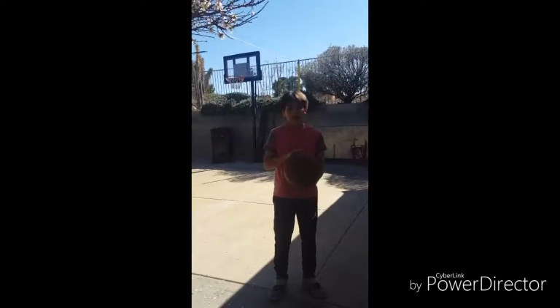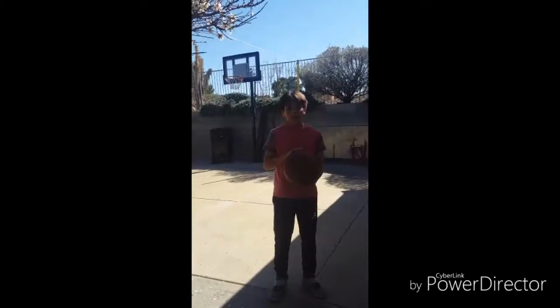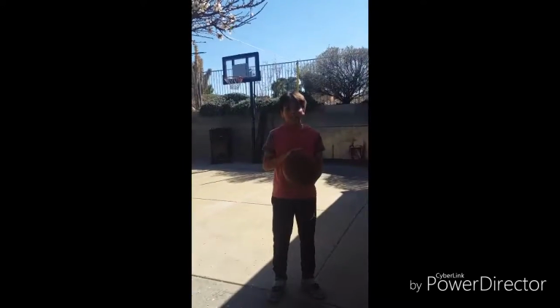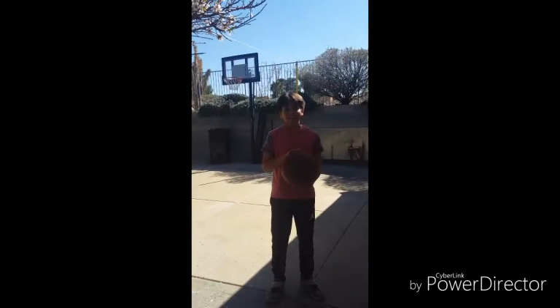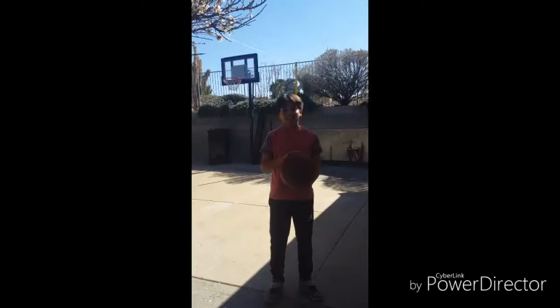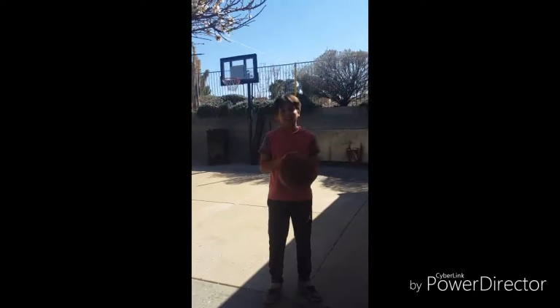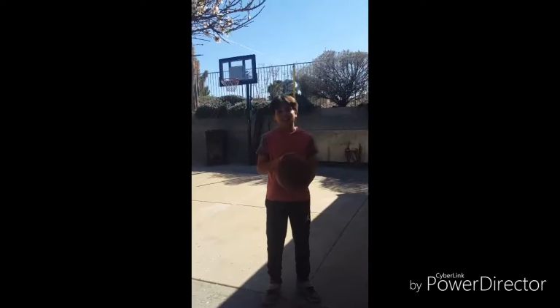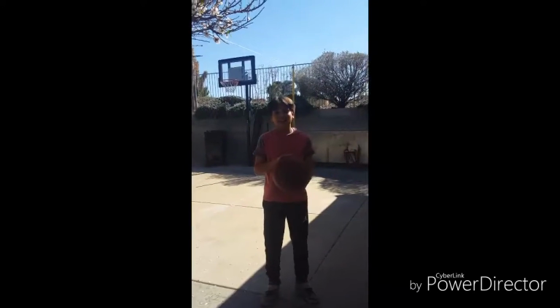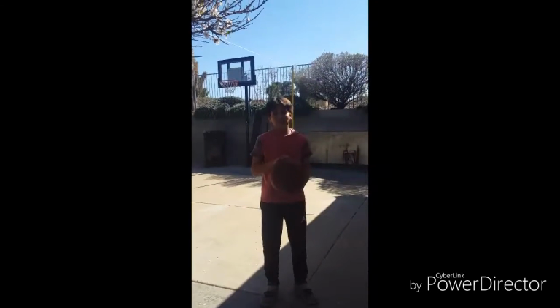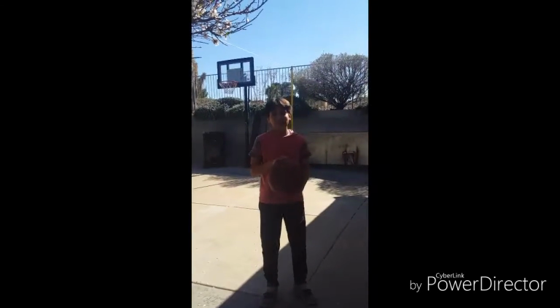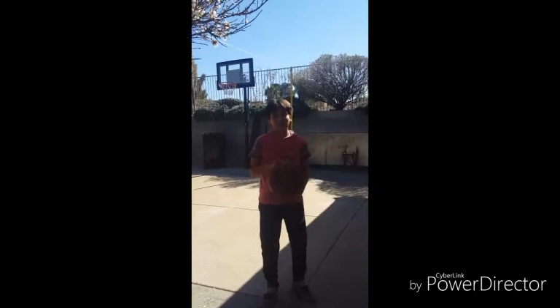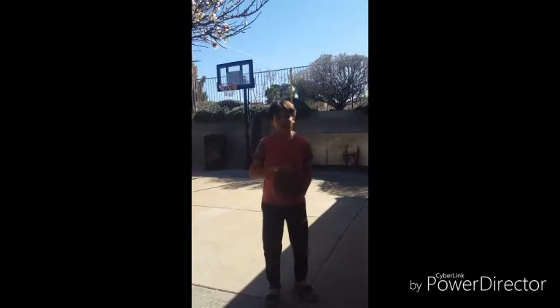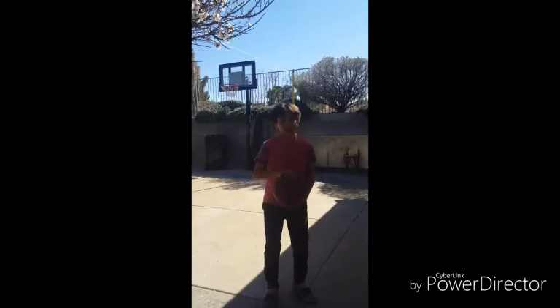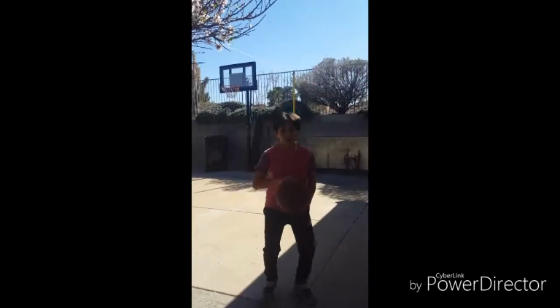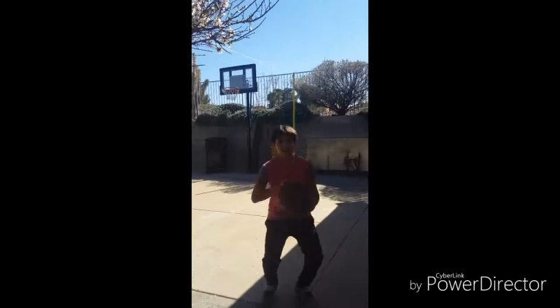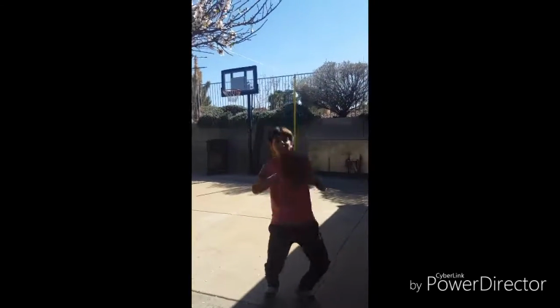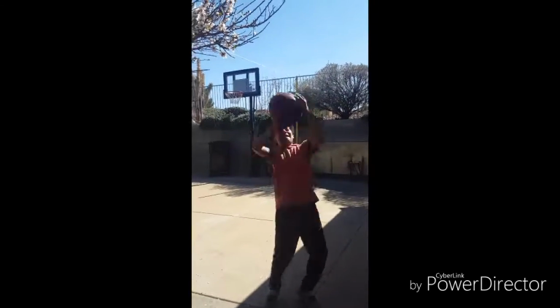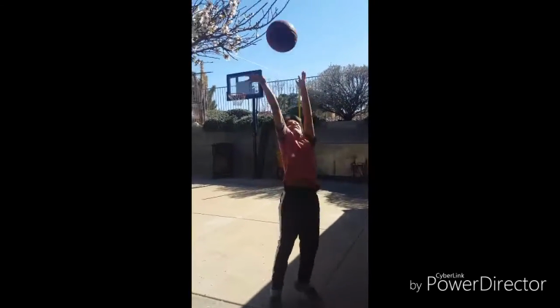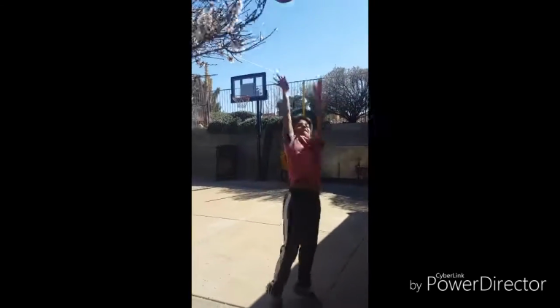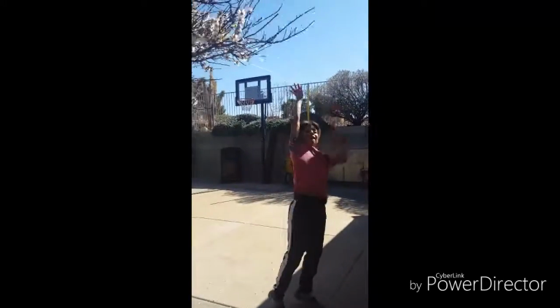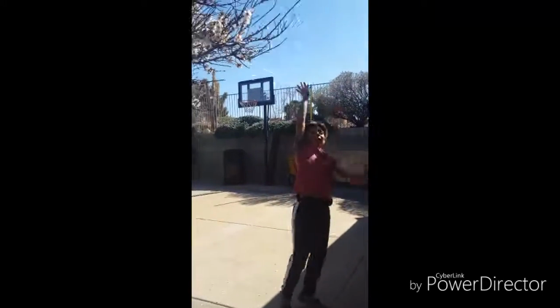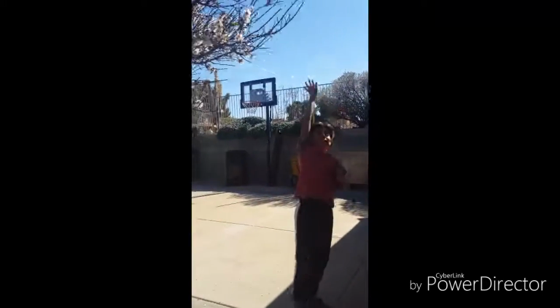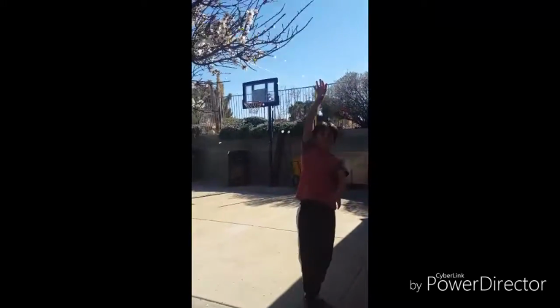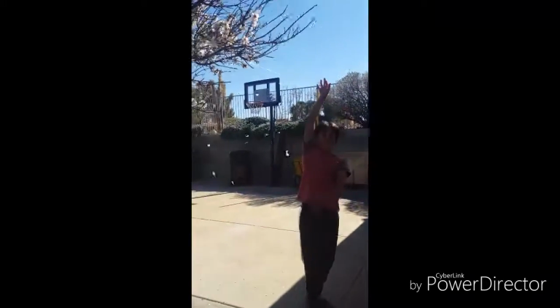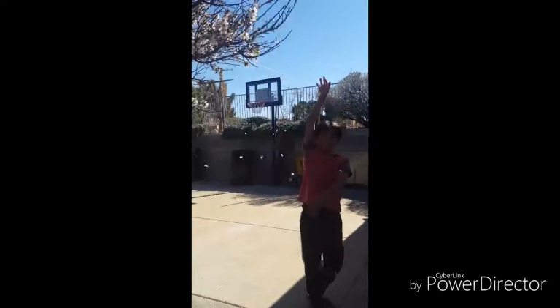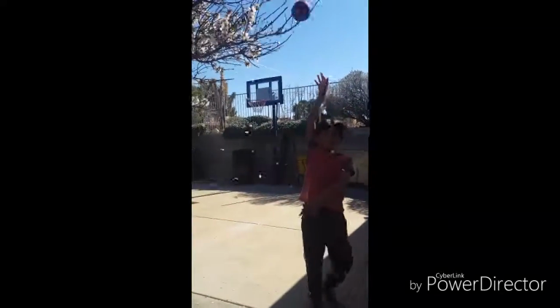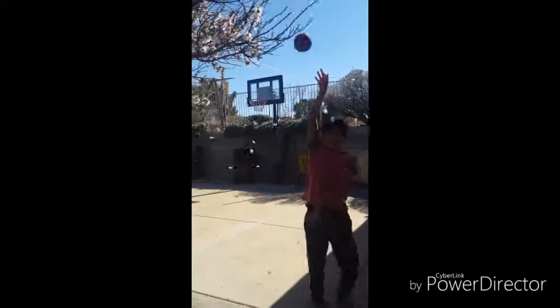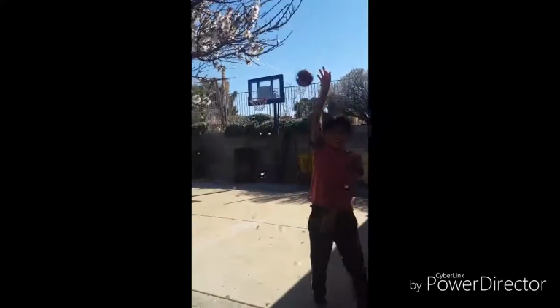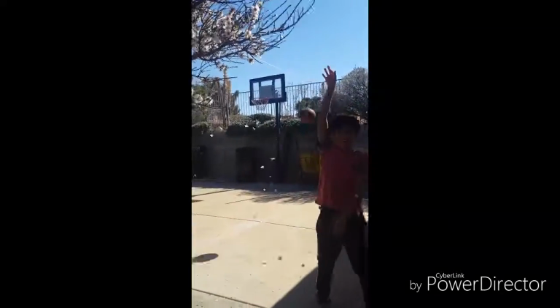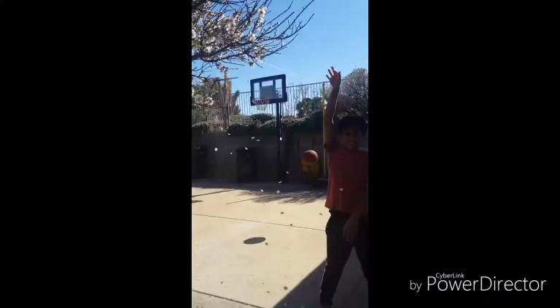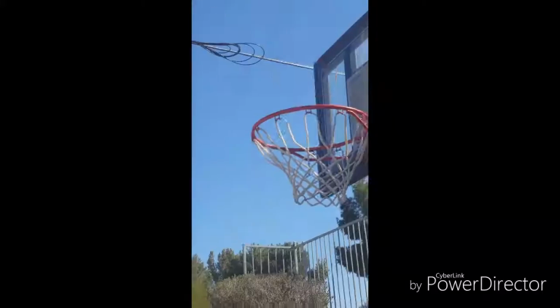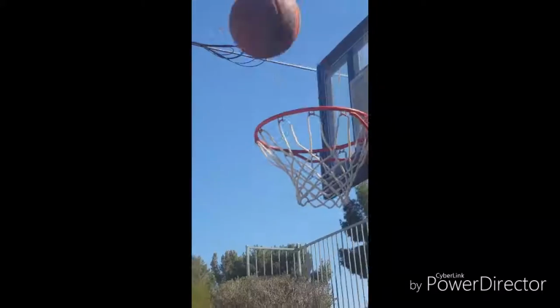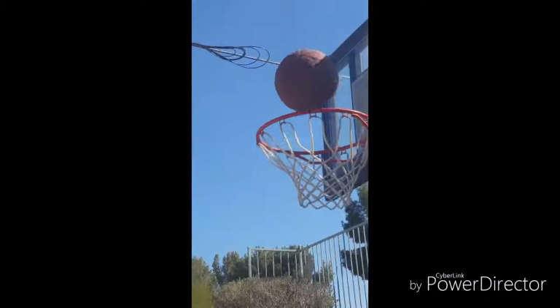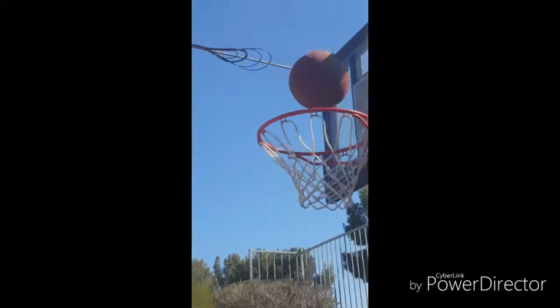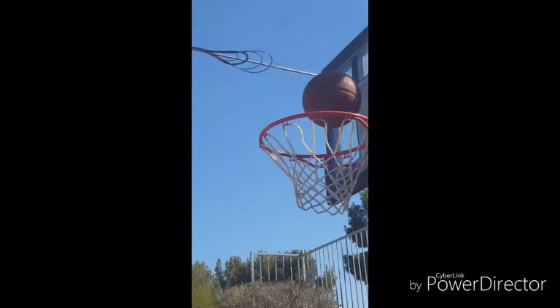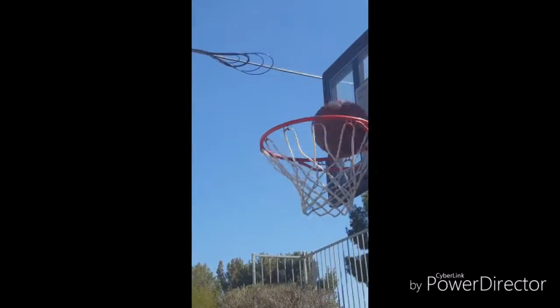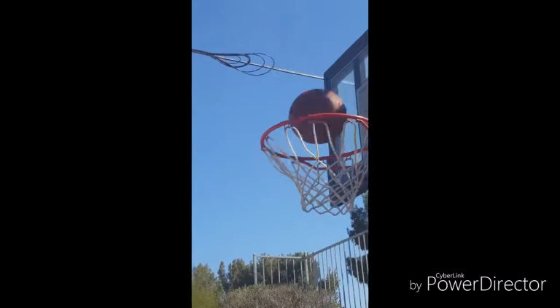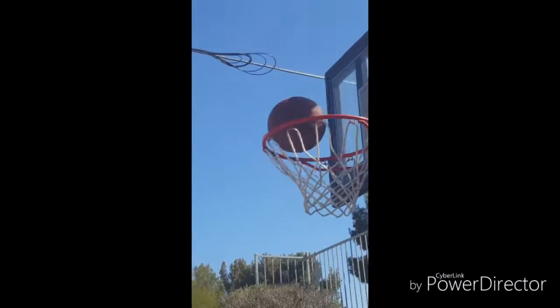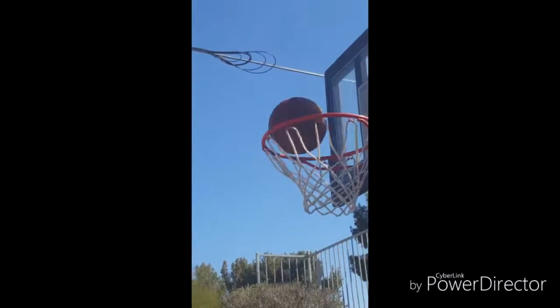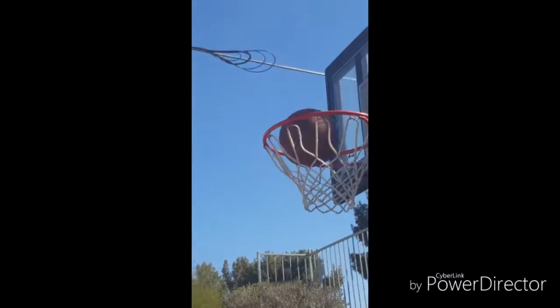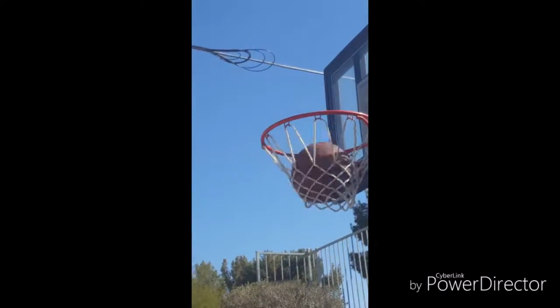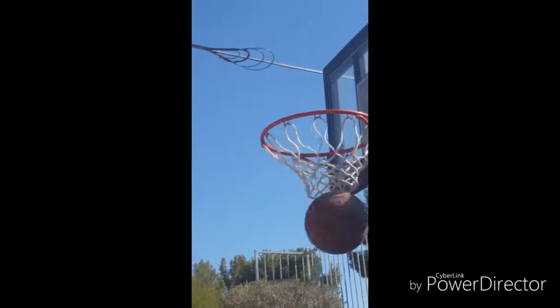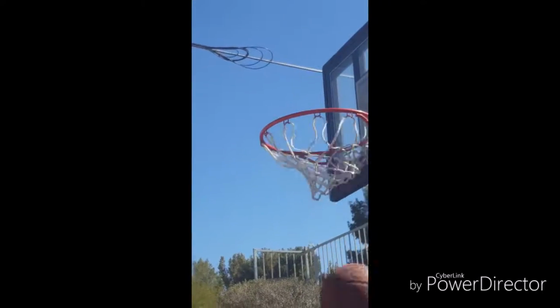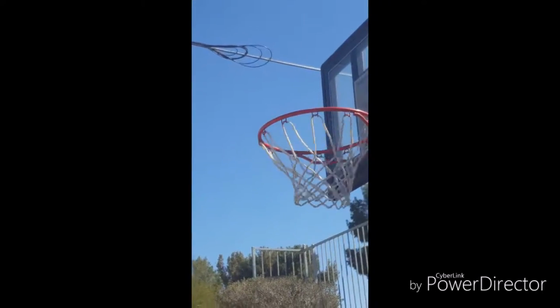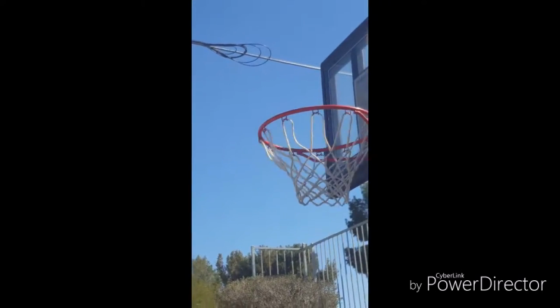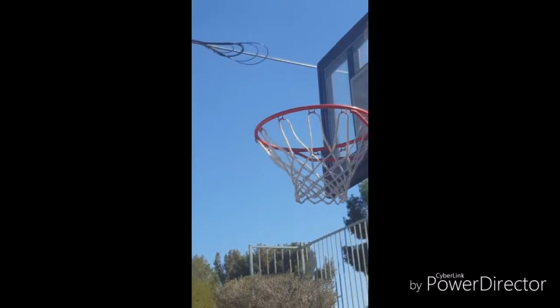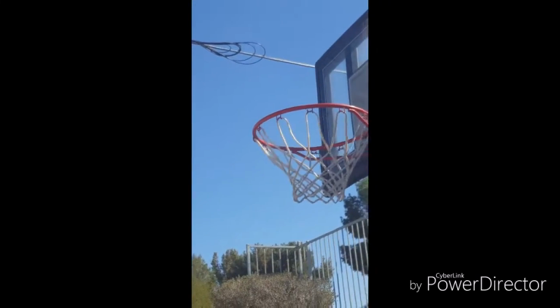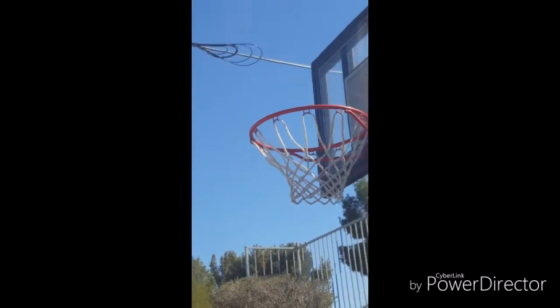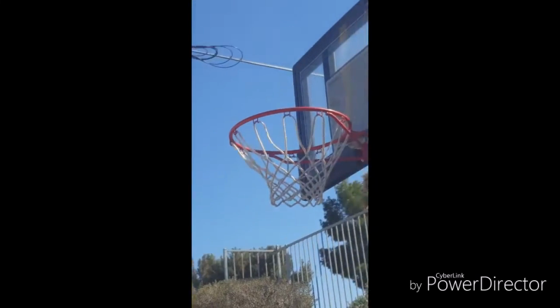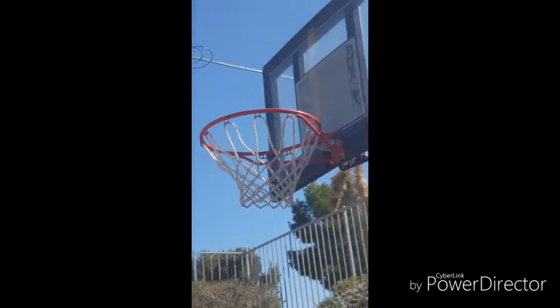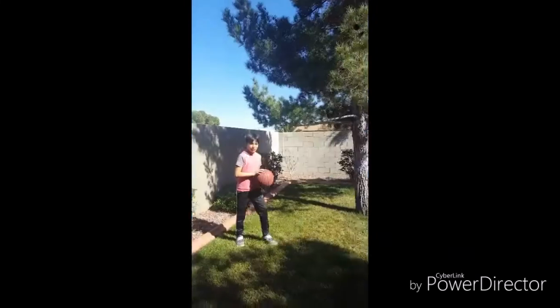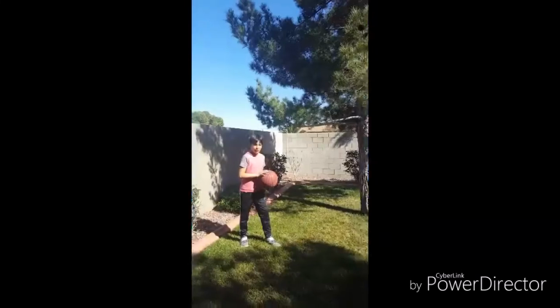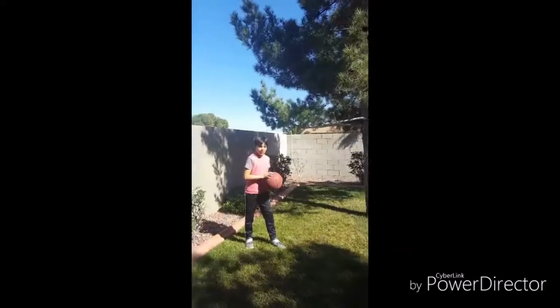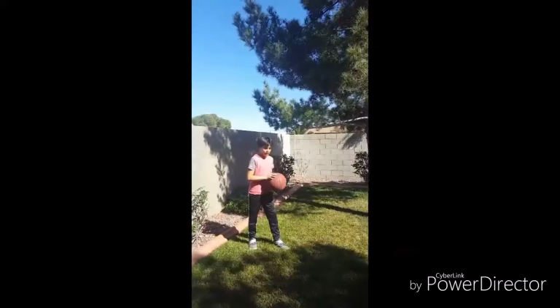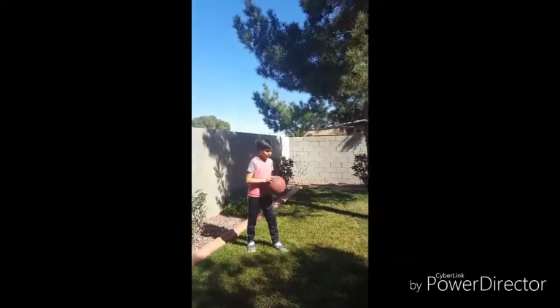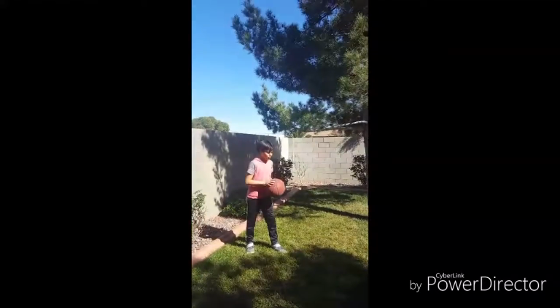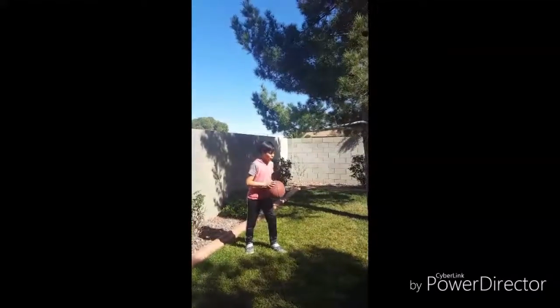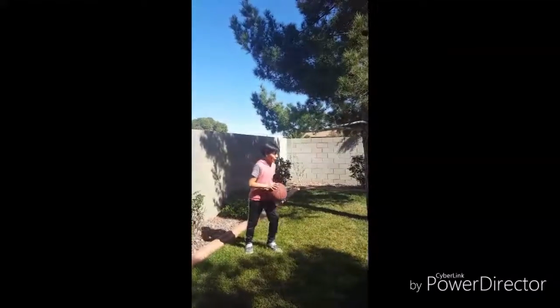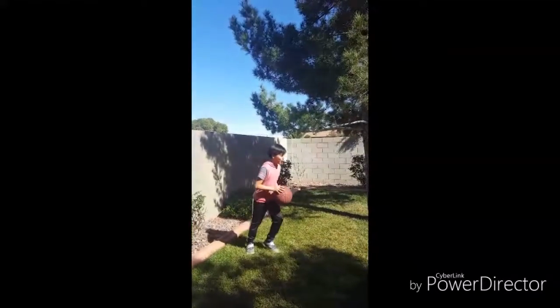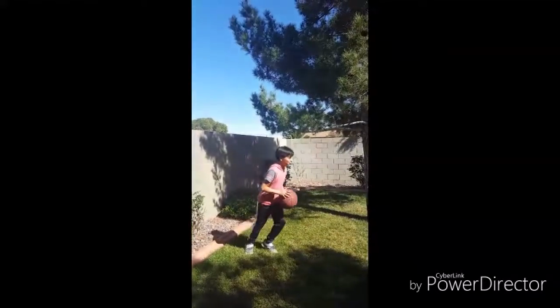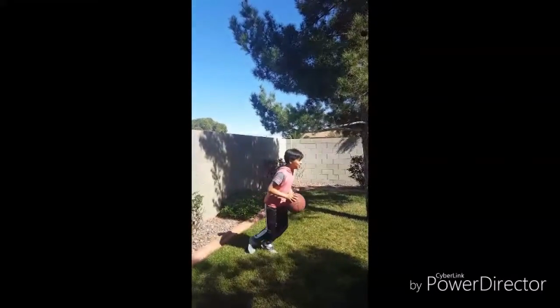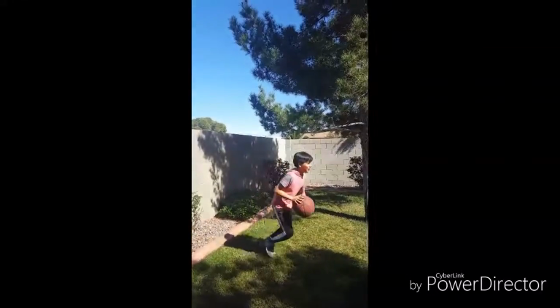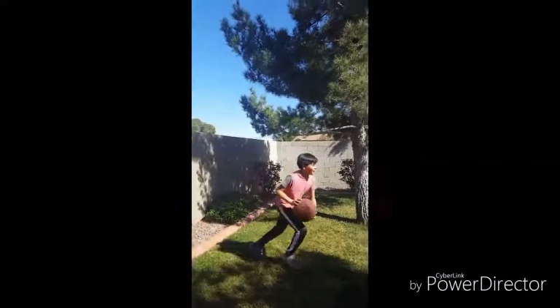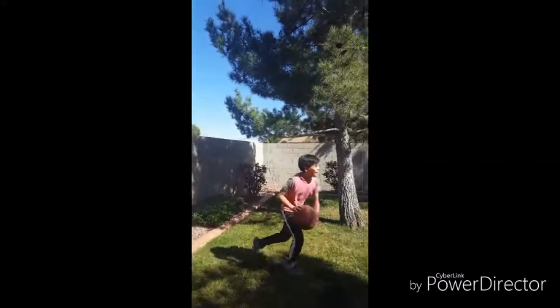This is the behind the back shot. This is a full yard shot.